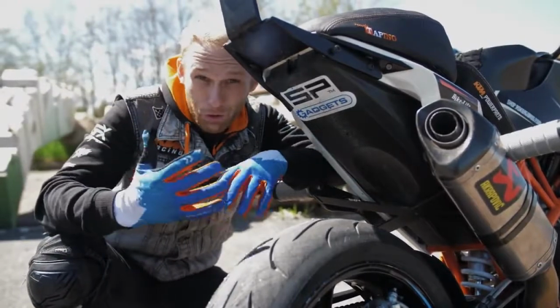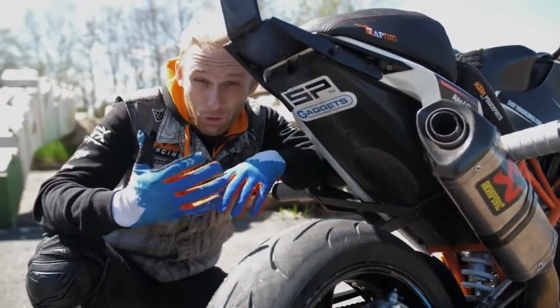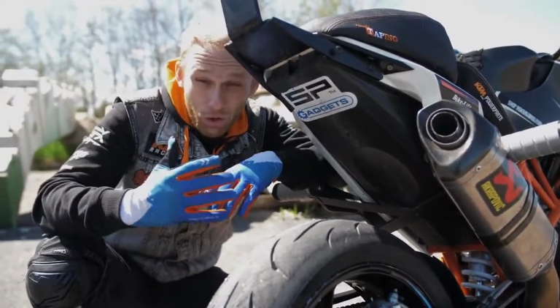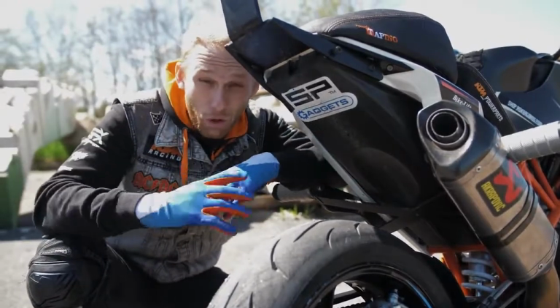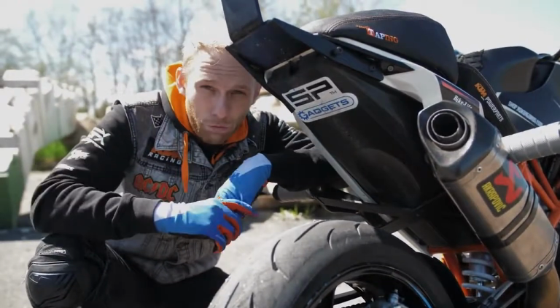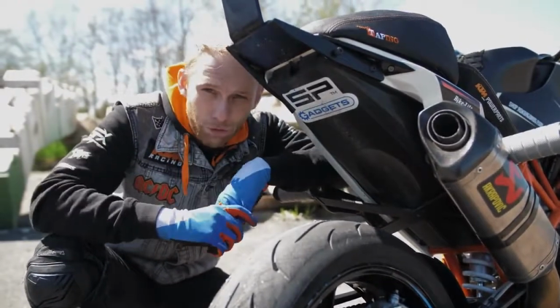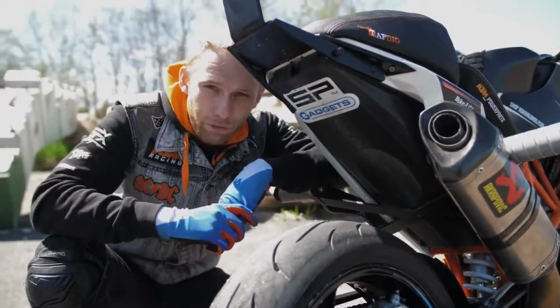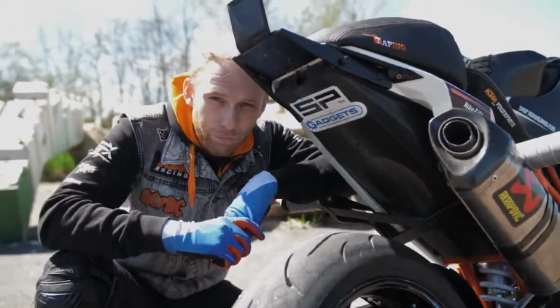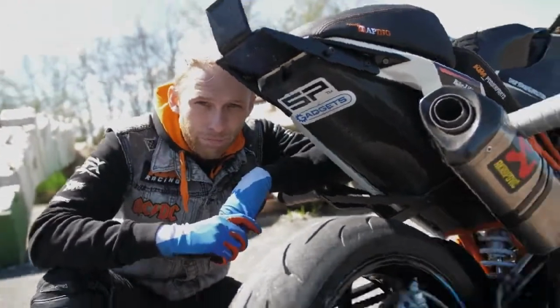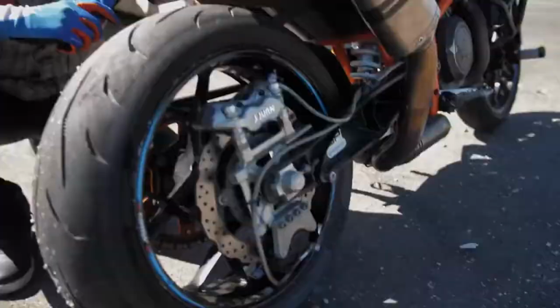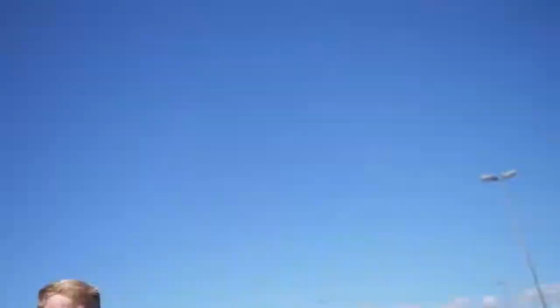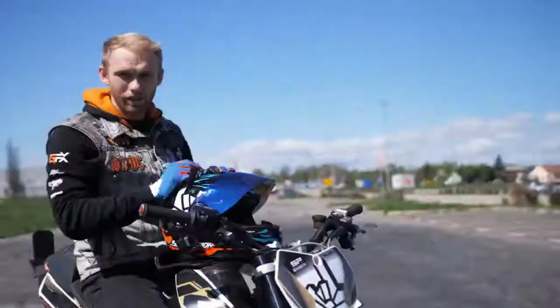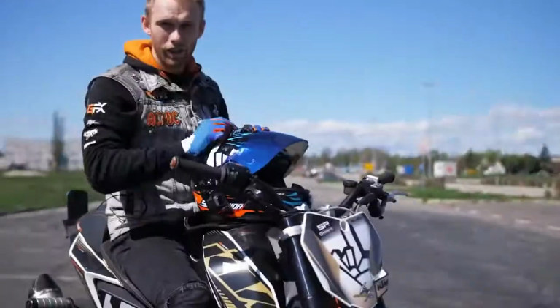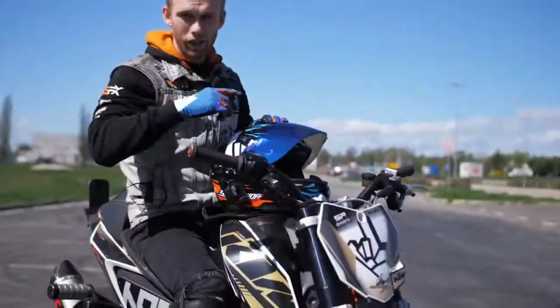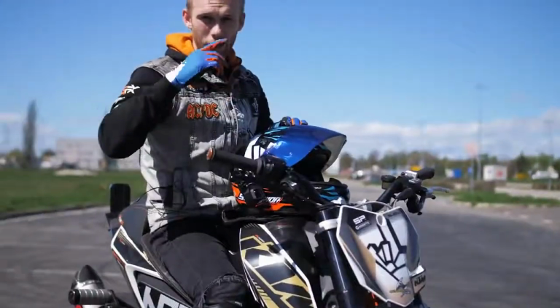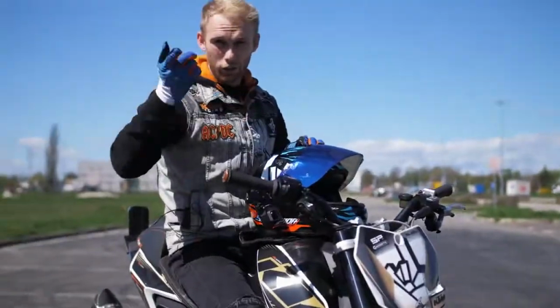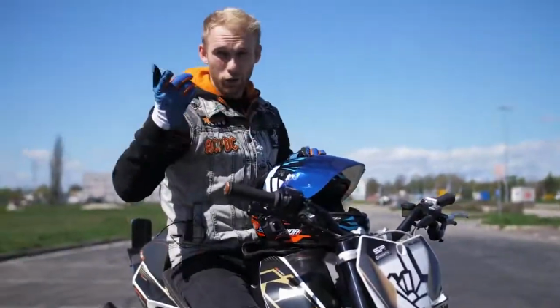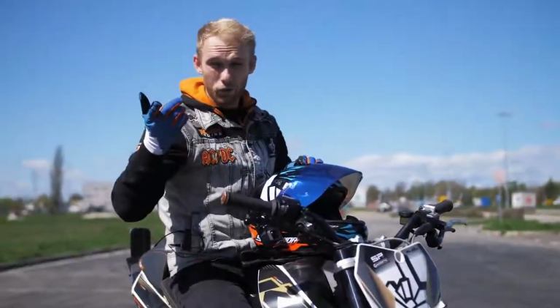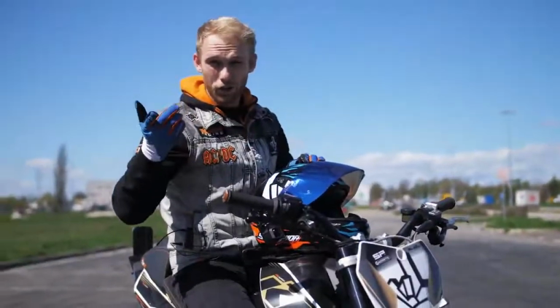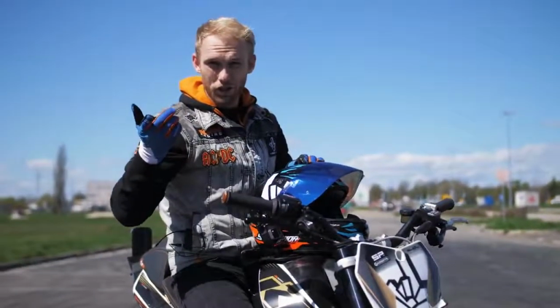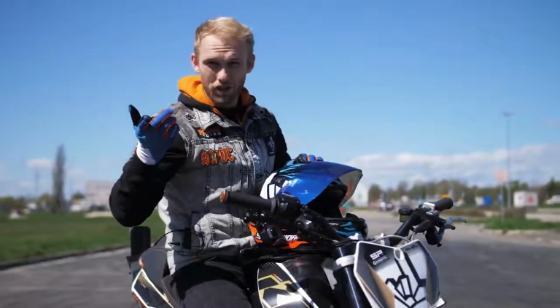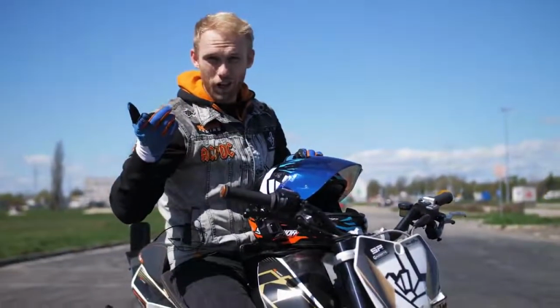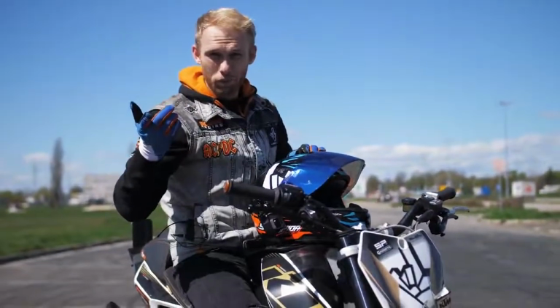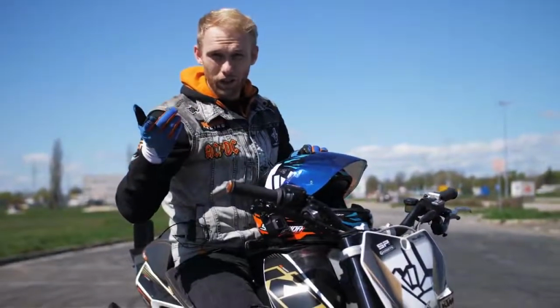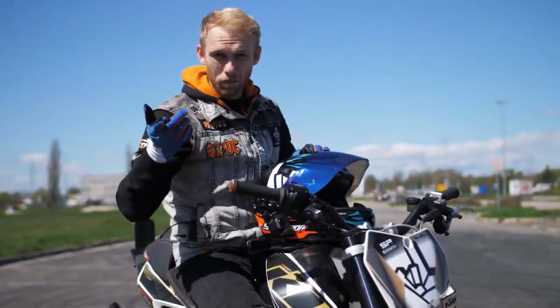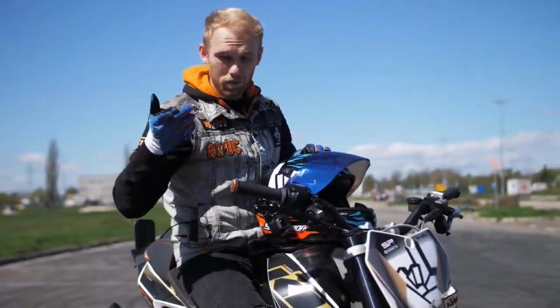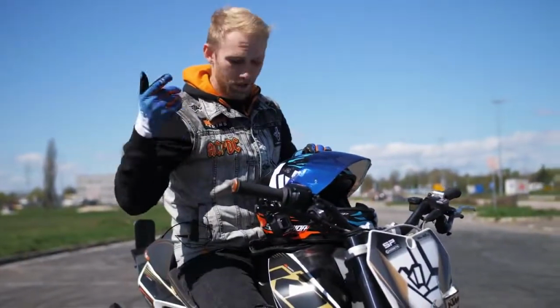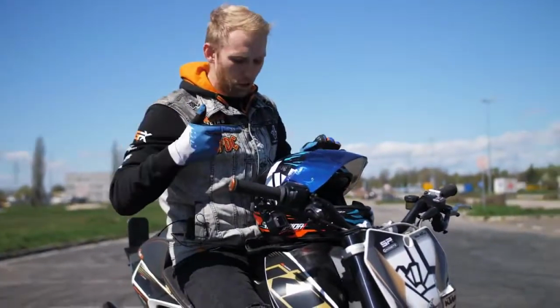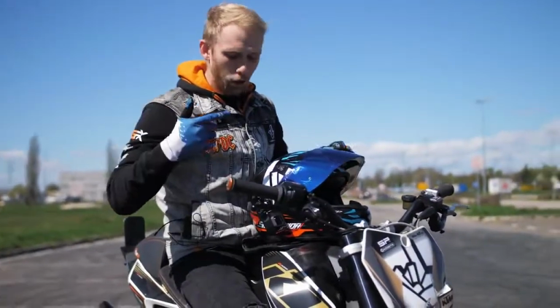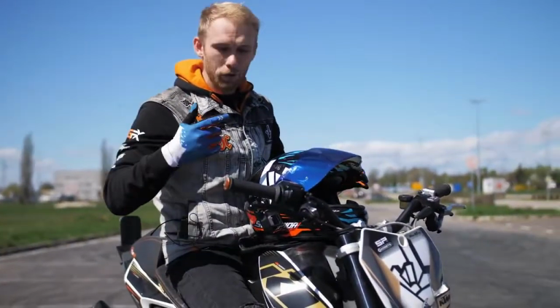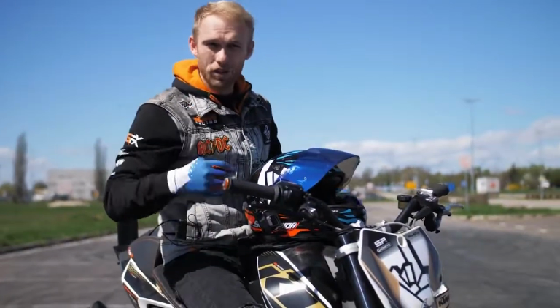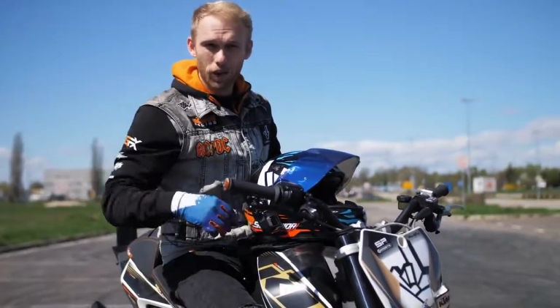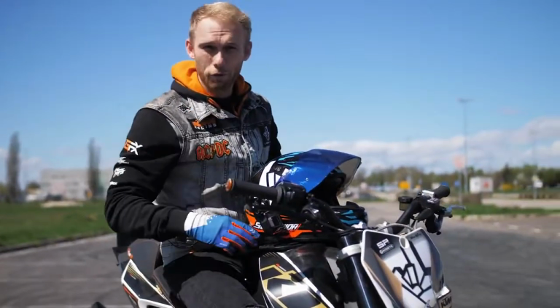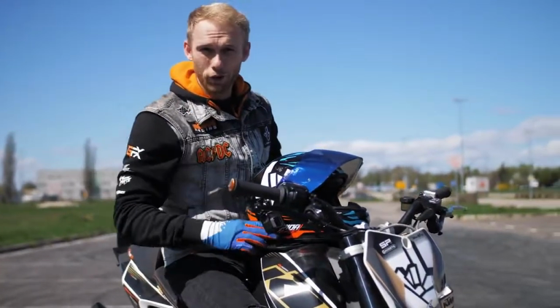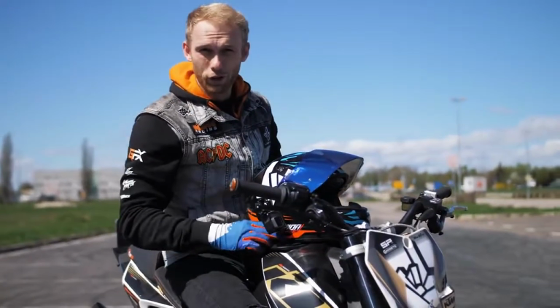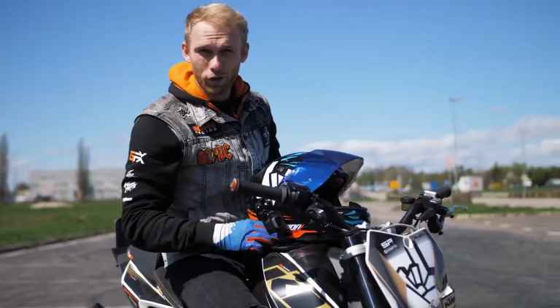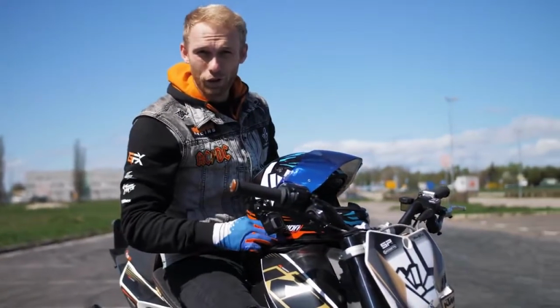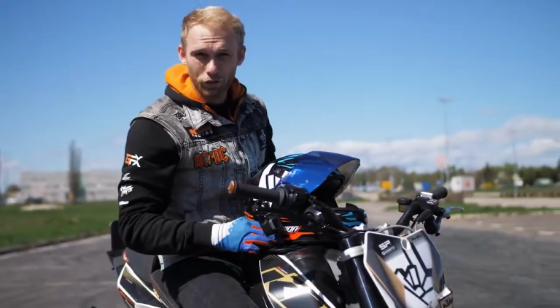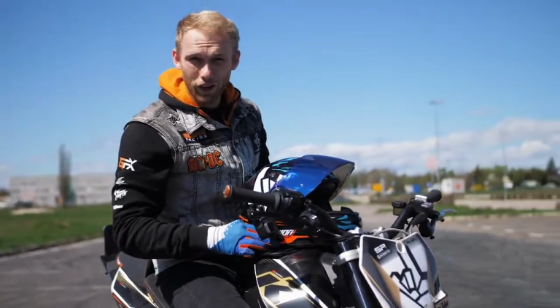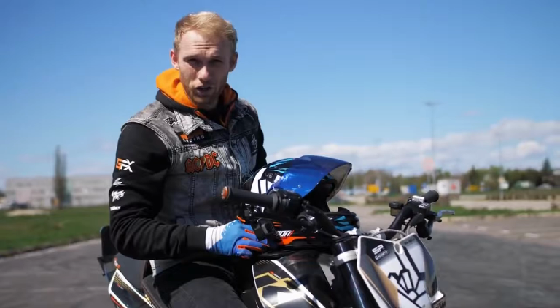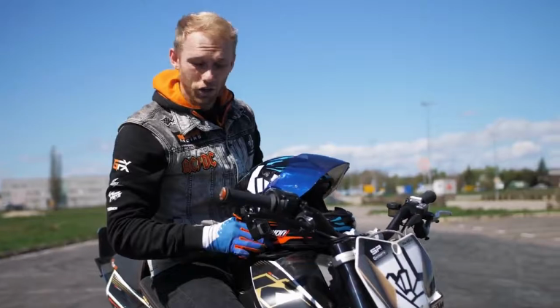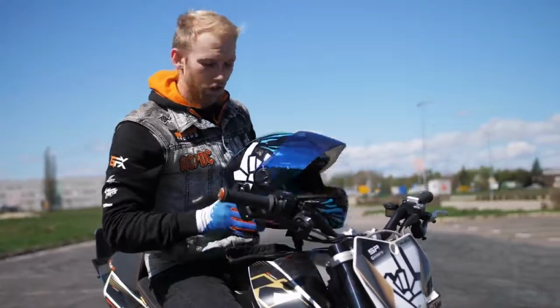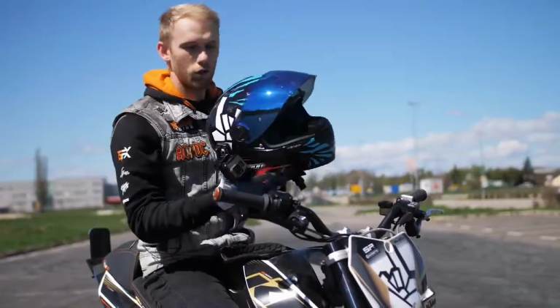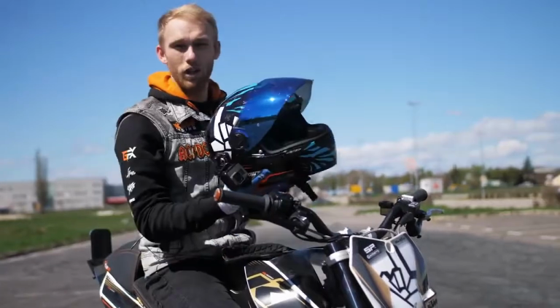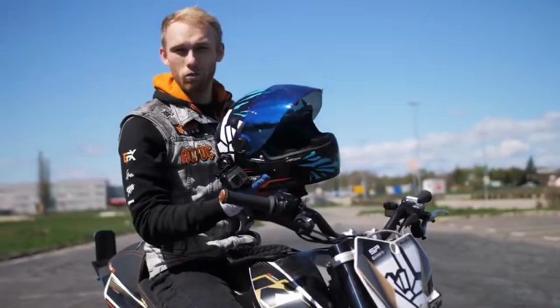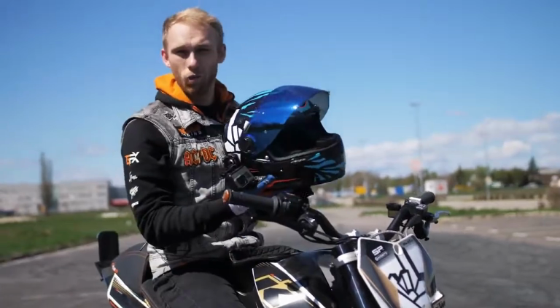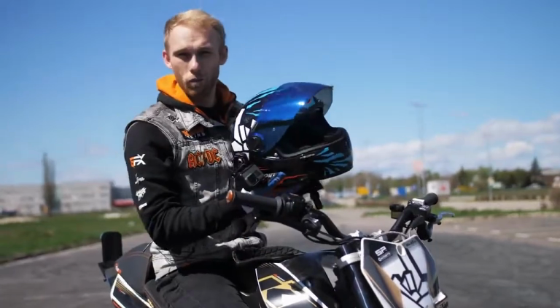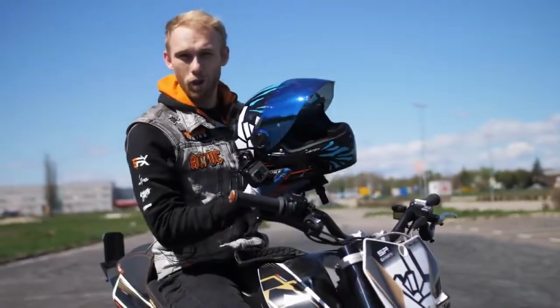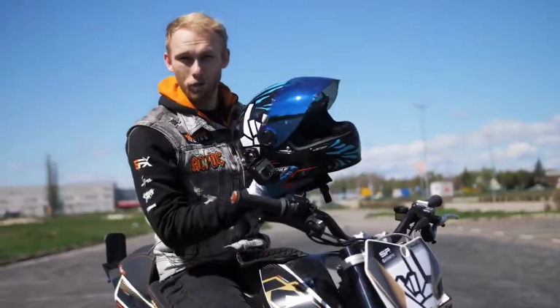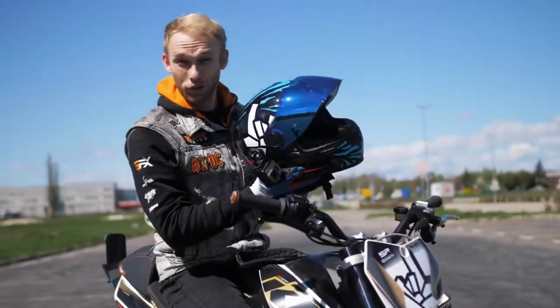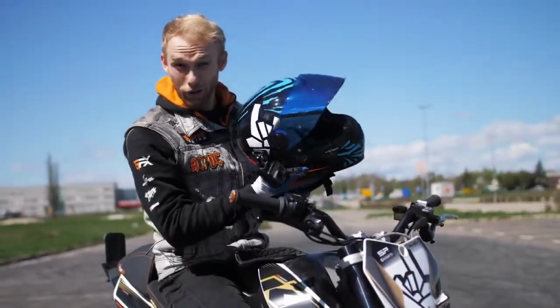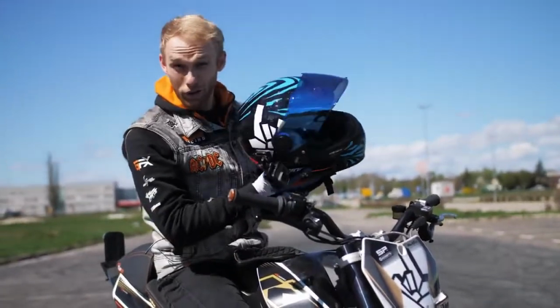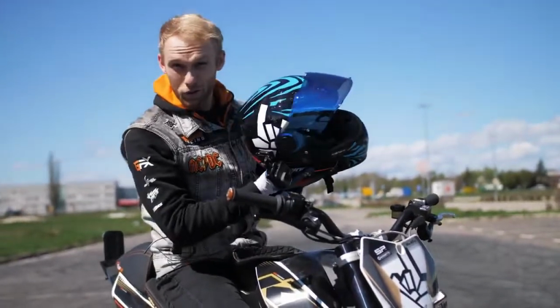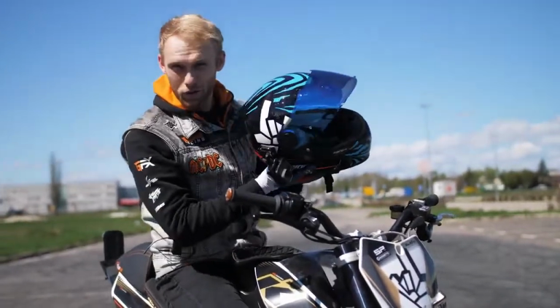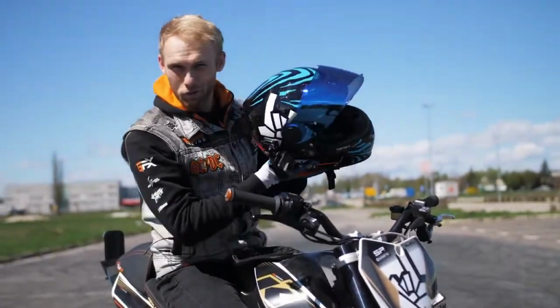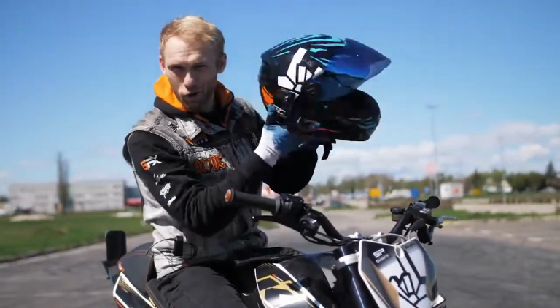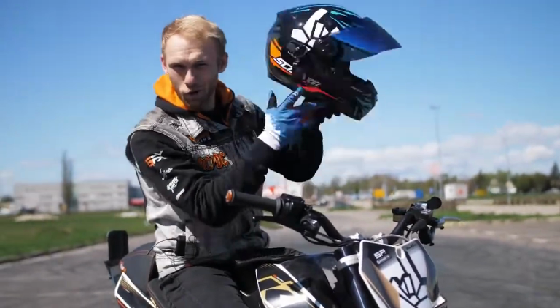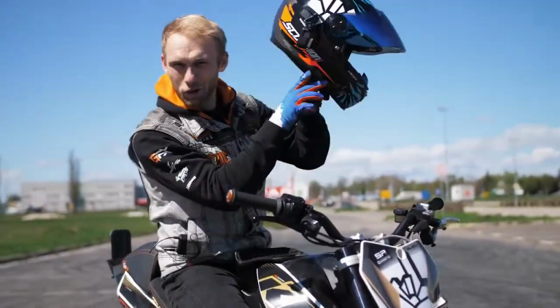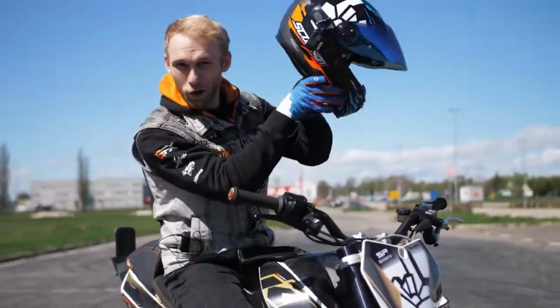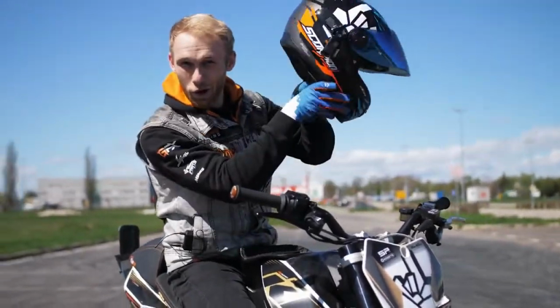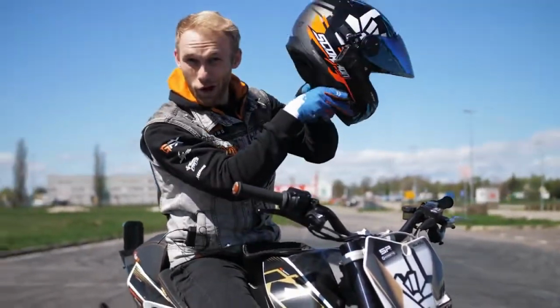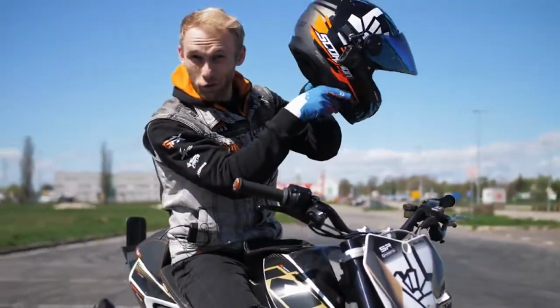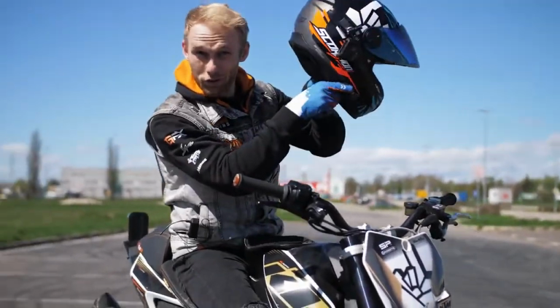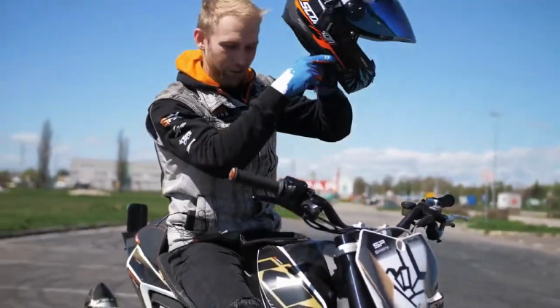If the suspension is too soft, you'll lose that control. Those were the setup tips — now it's time for the drift action. Let's warm up the tires with some rolling burnouts.